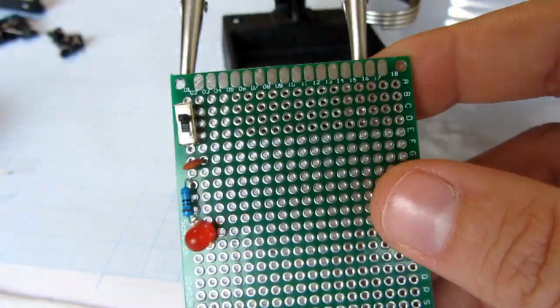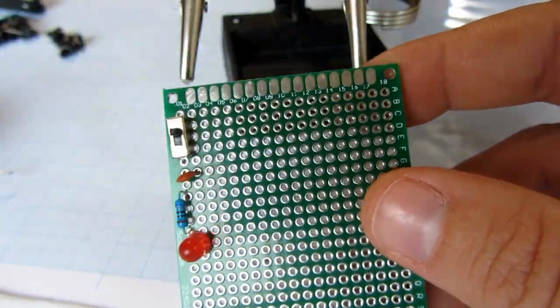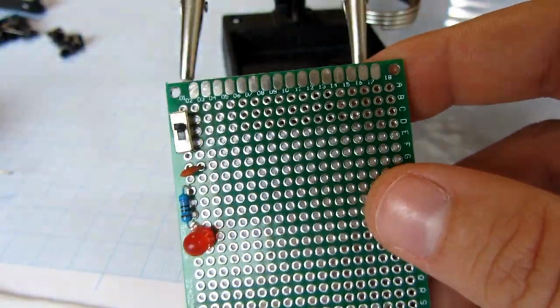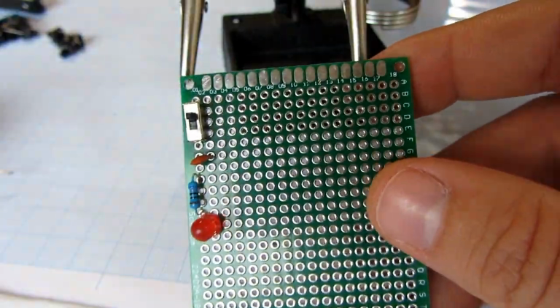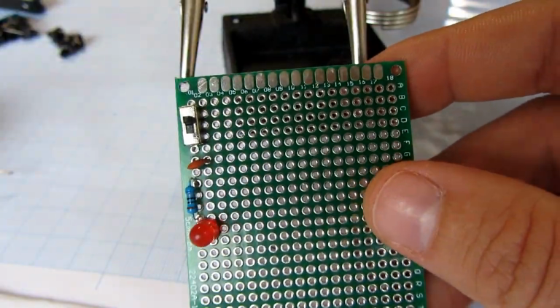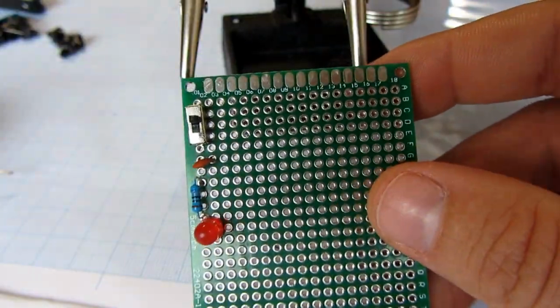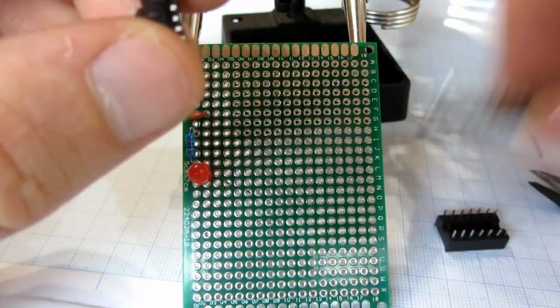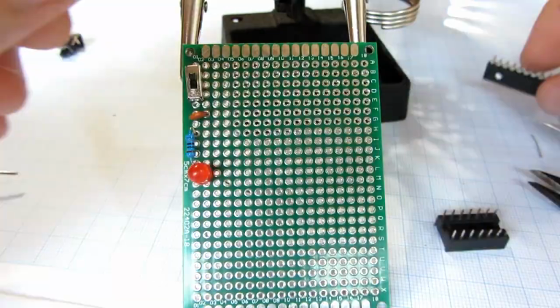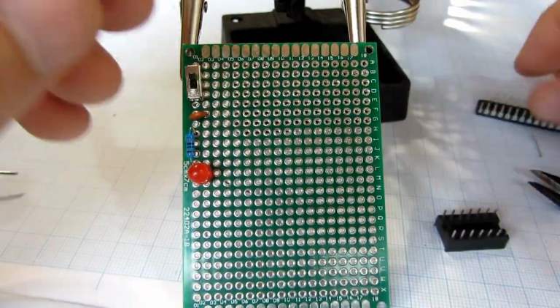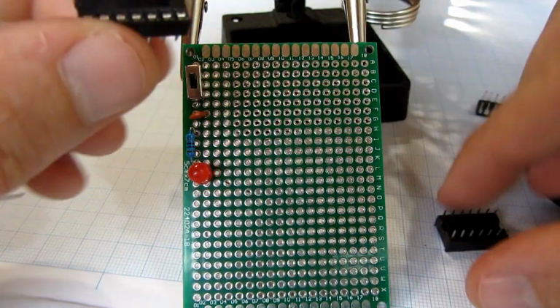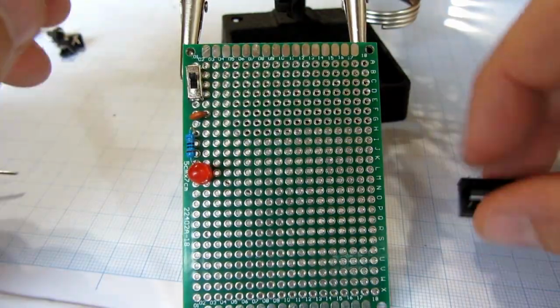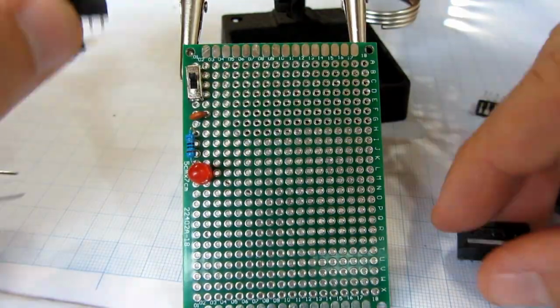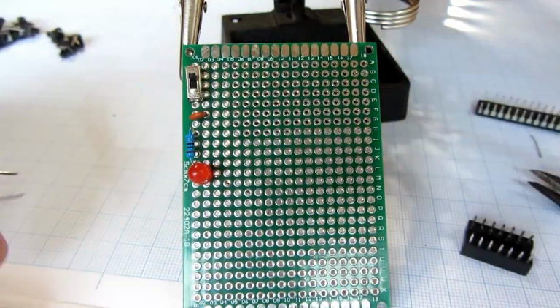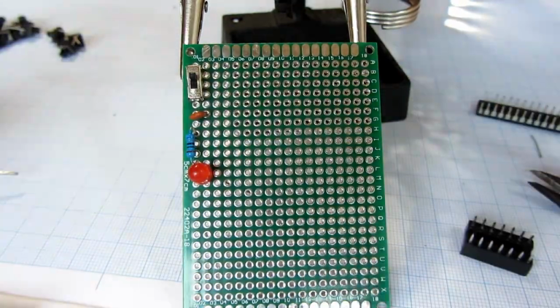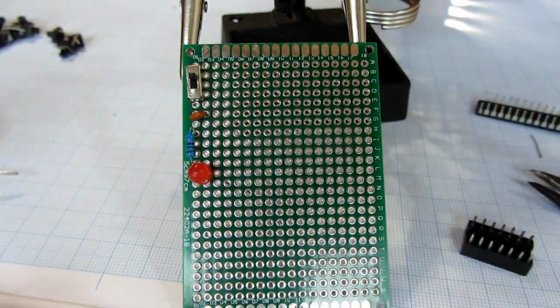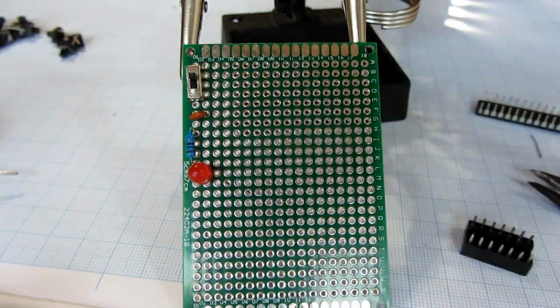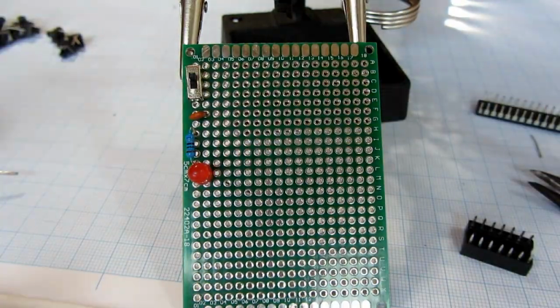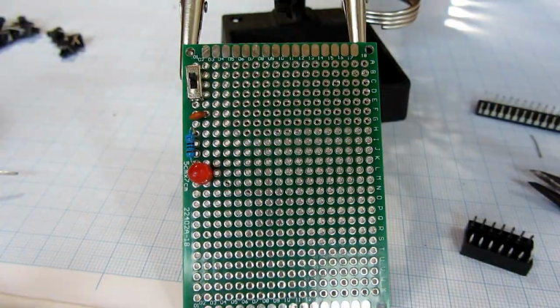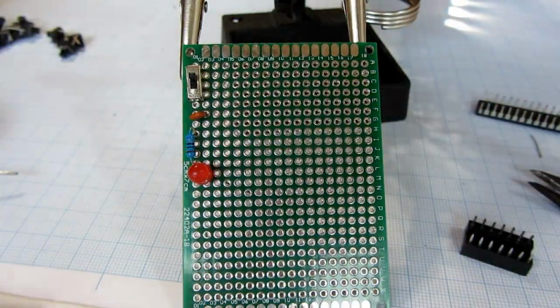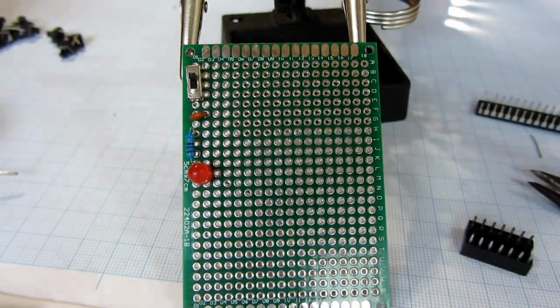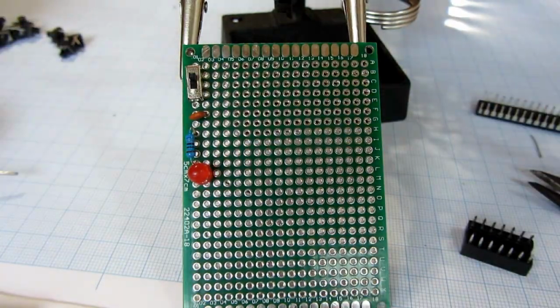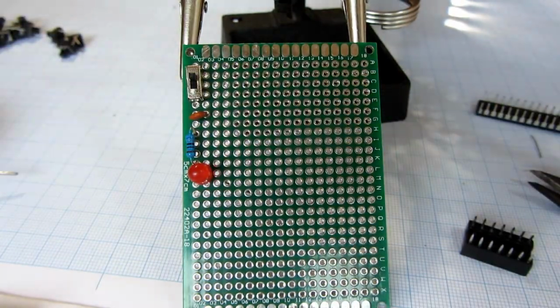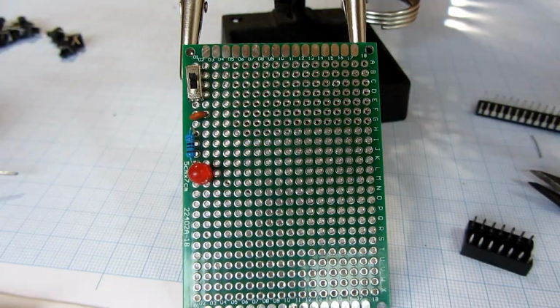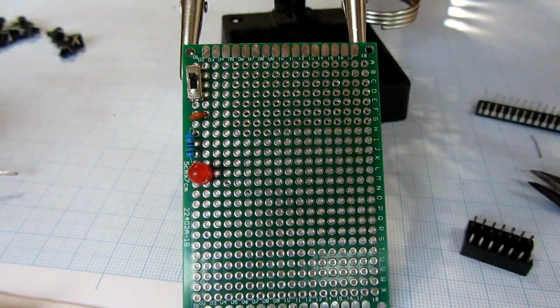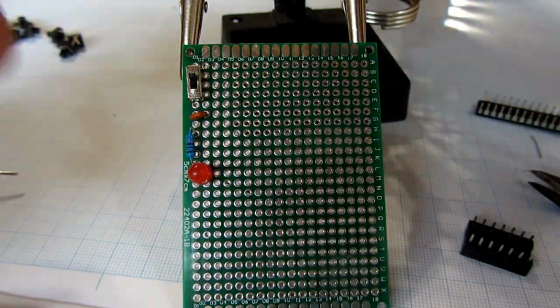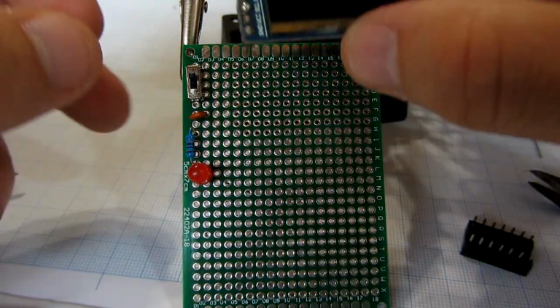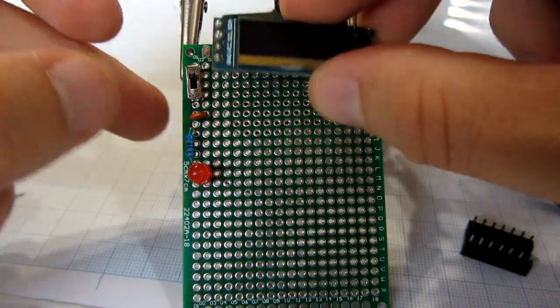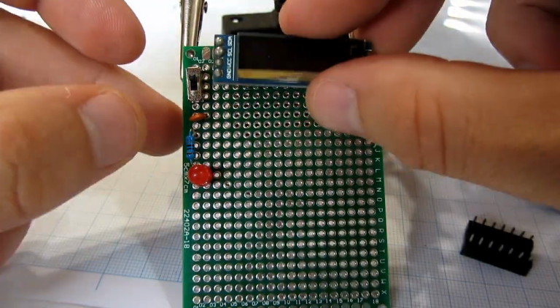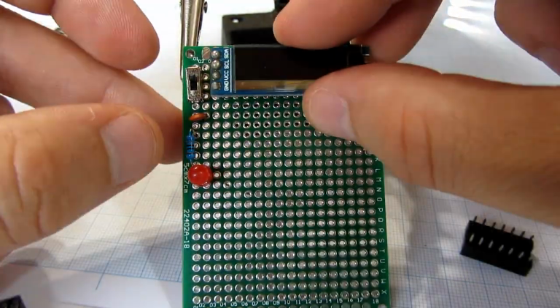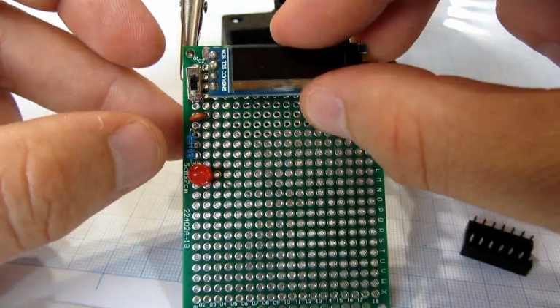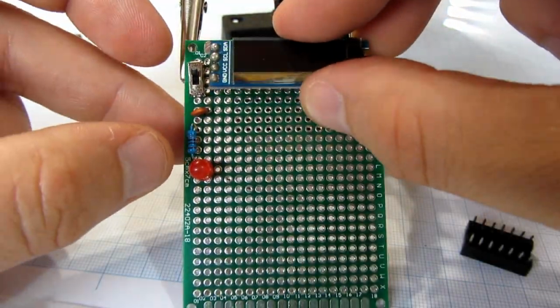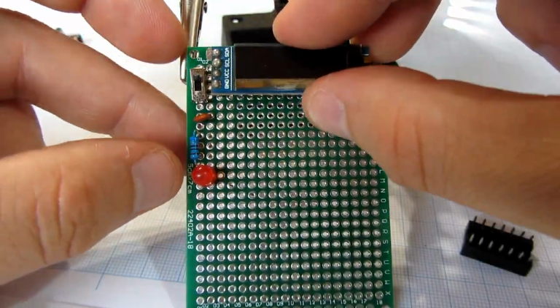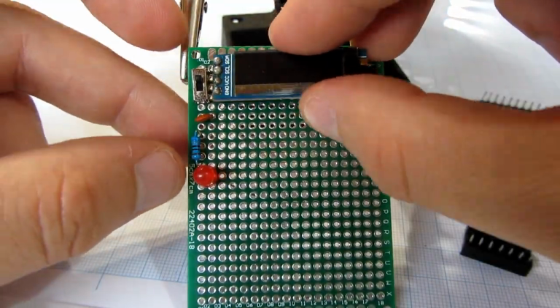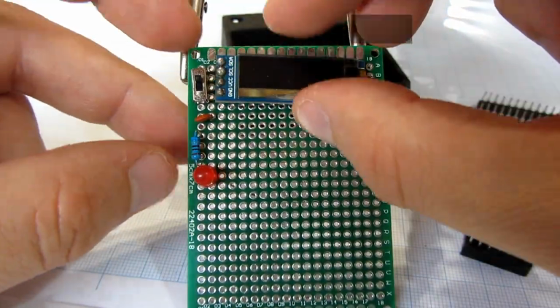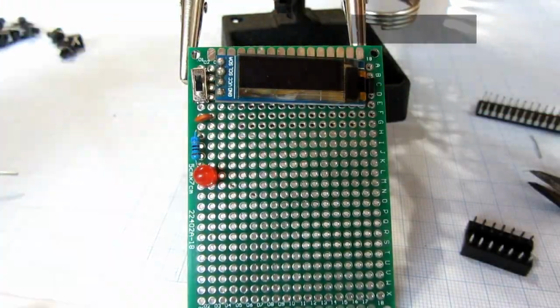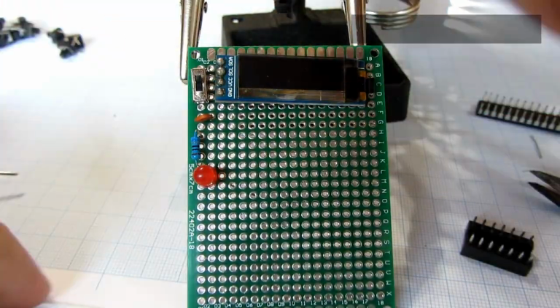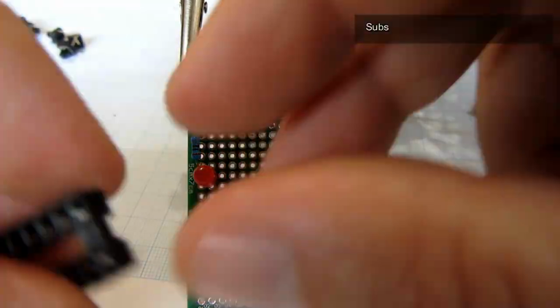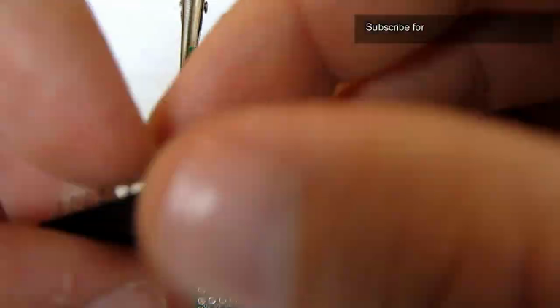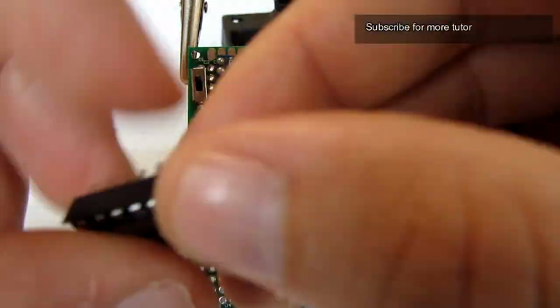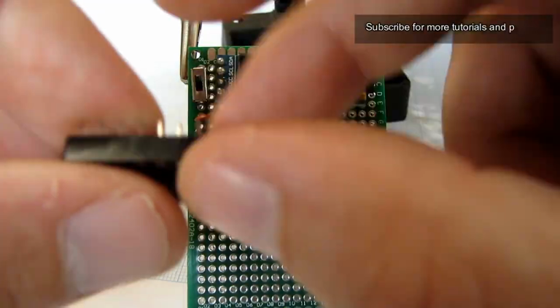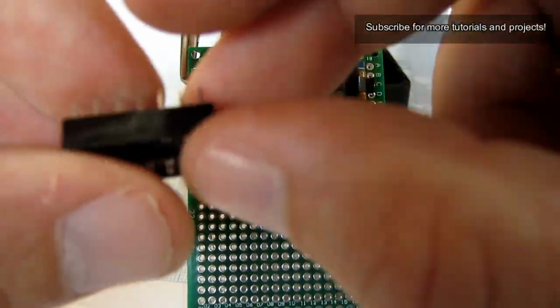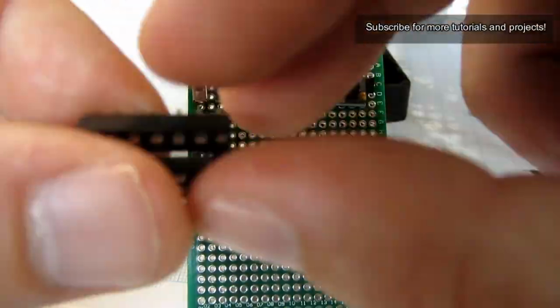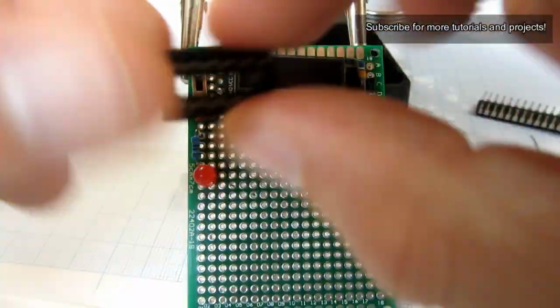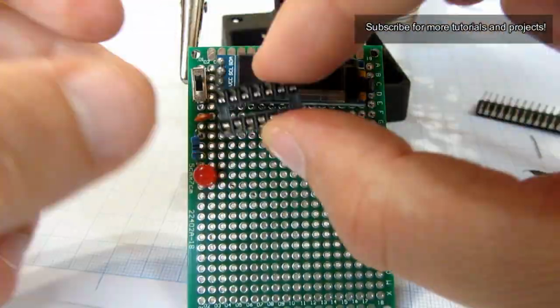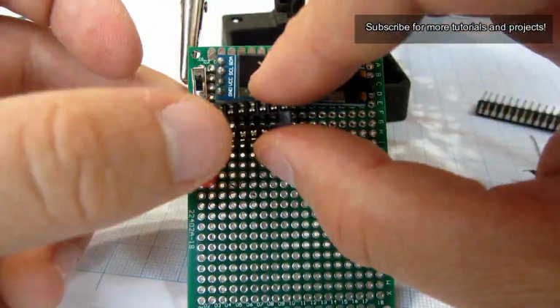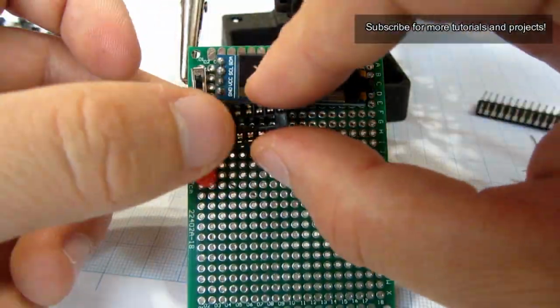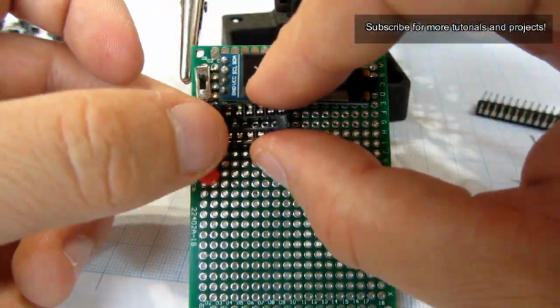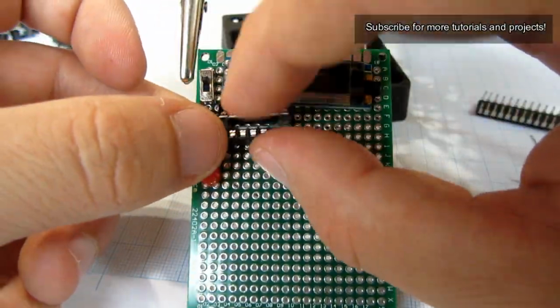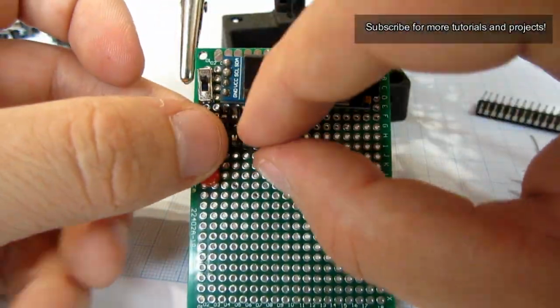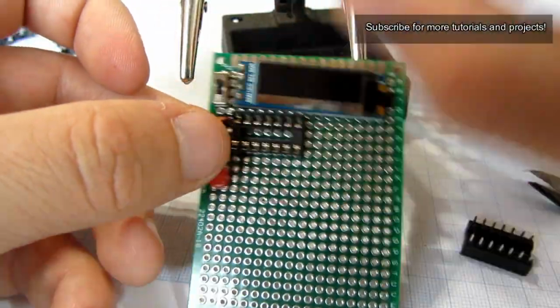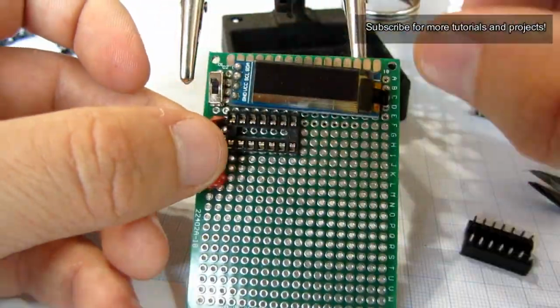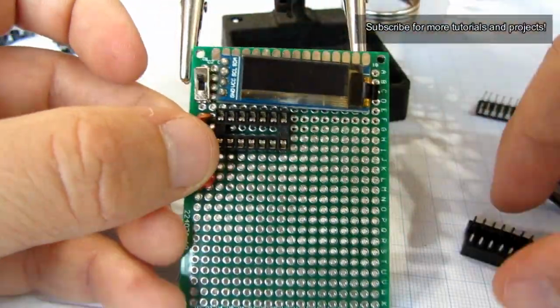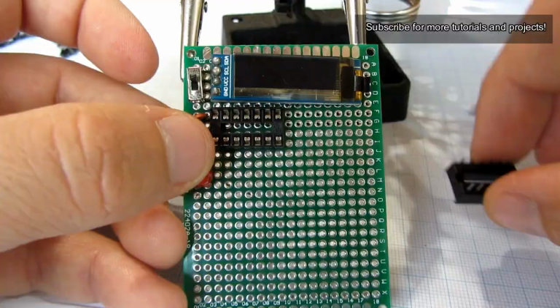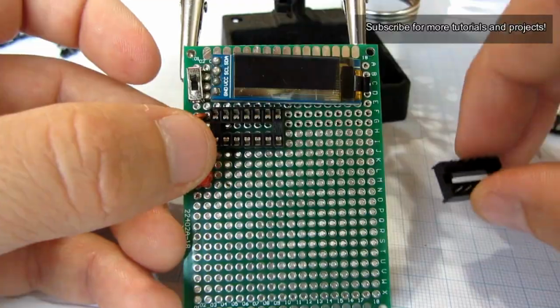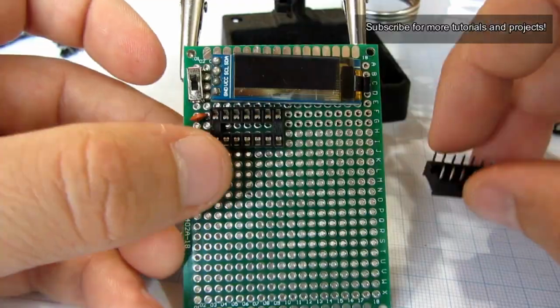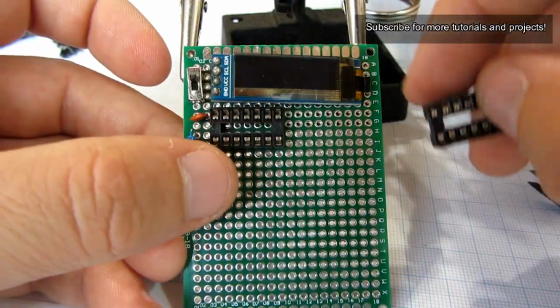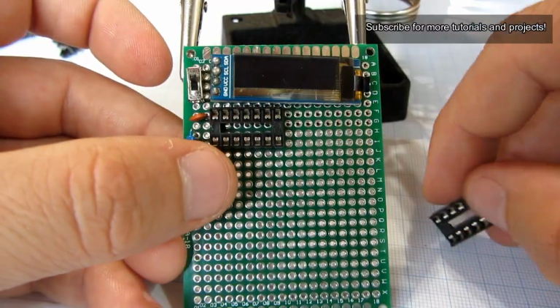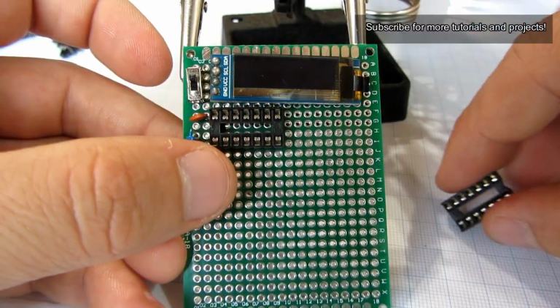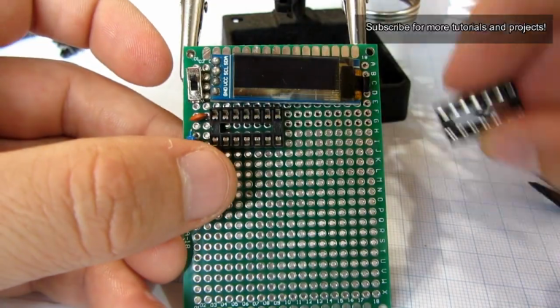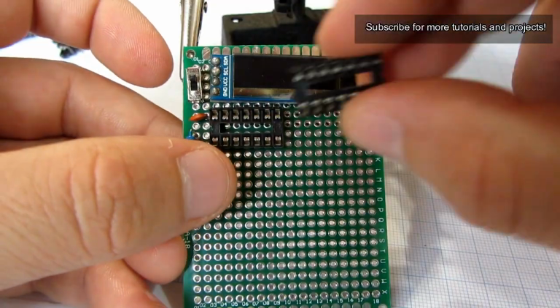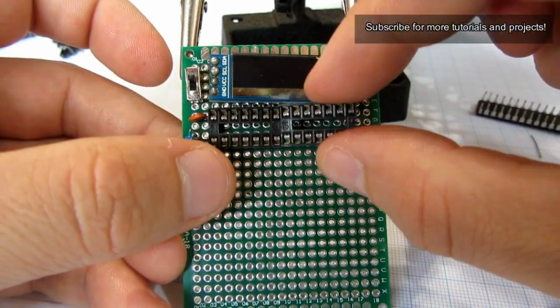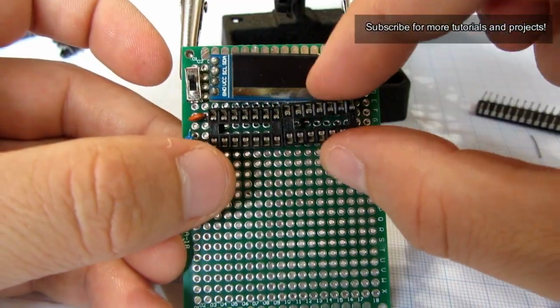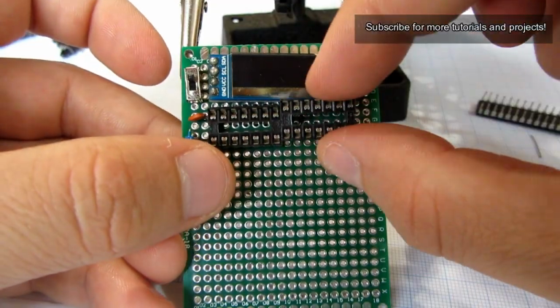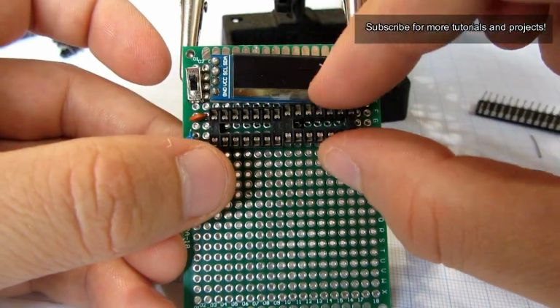Next I will solder sockets for the microcontroller. The OLED display will be soldered last.